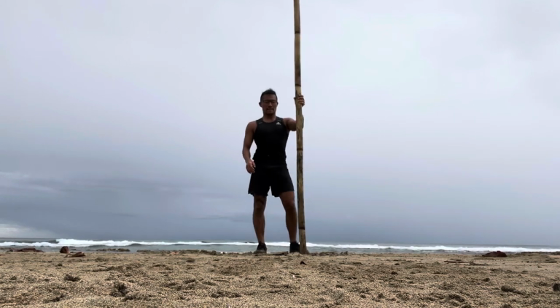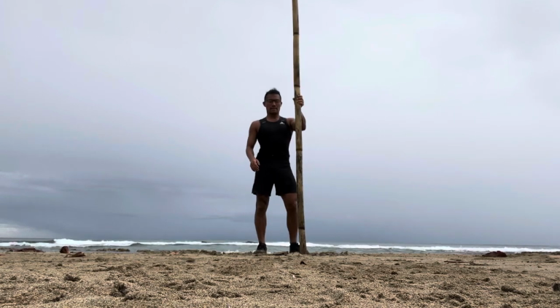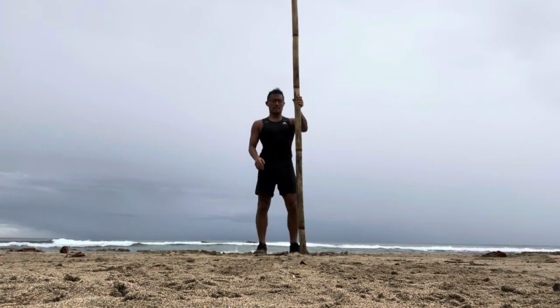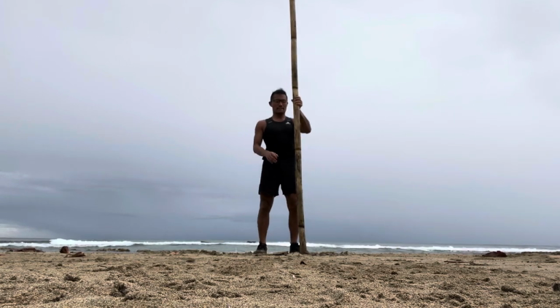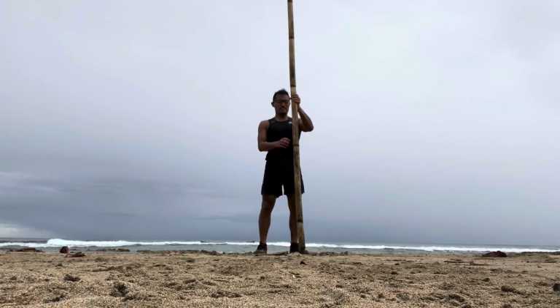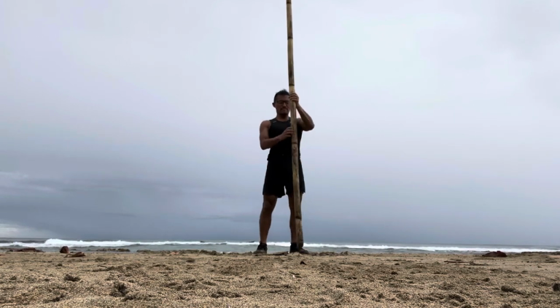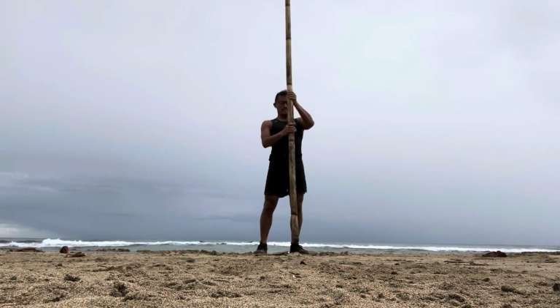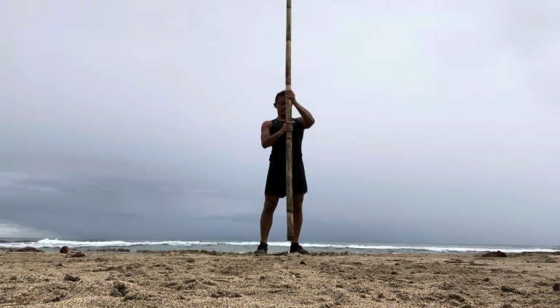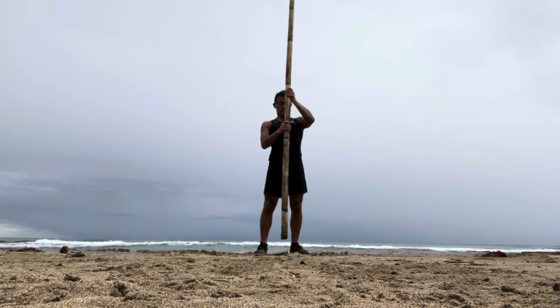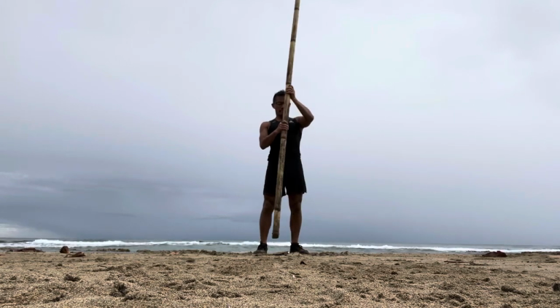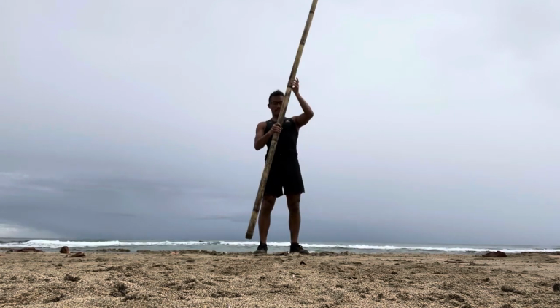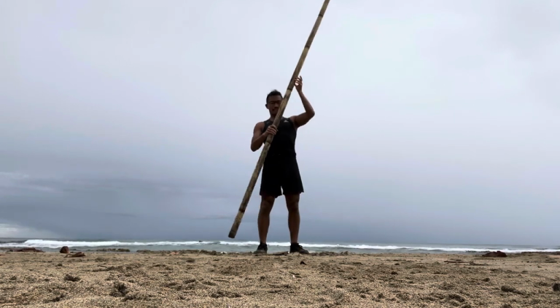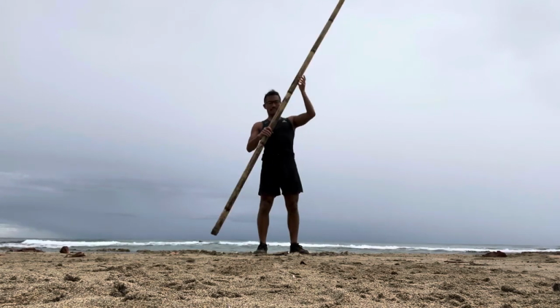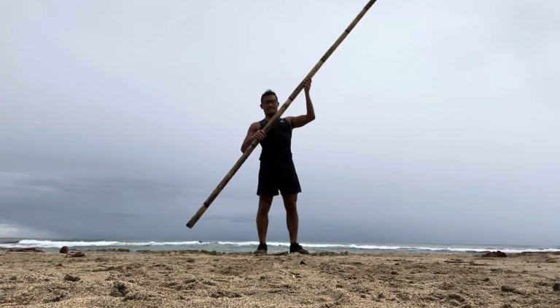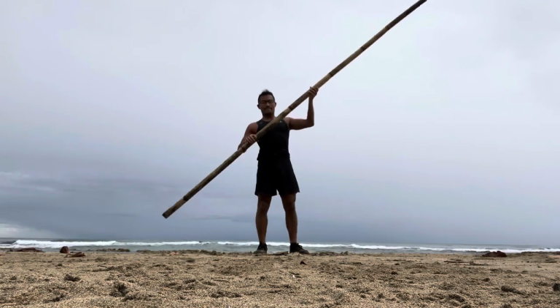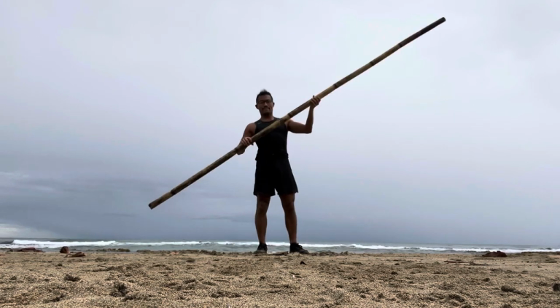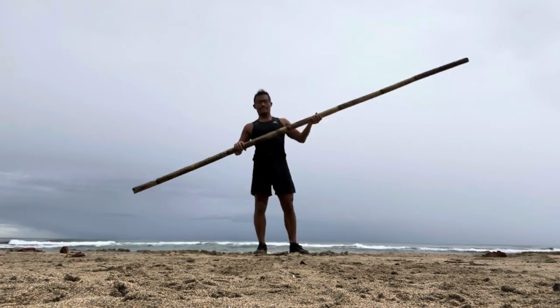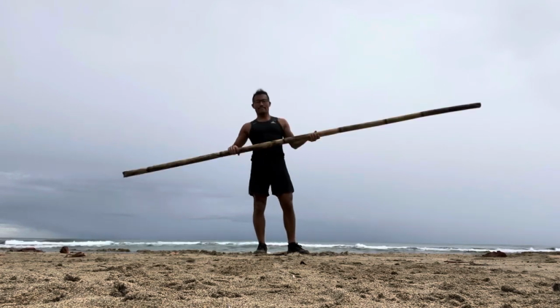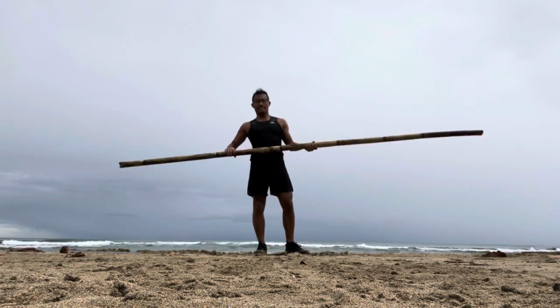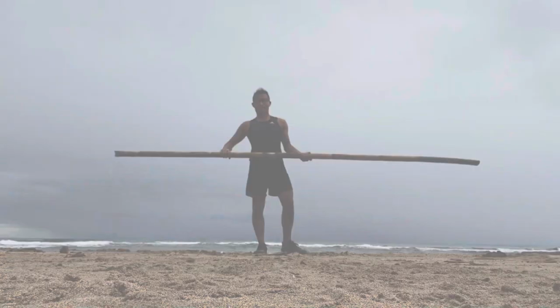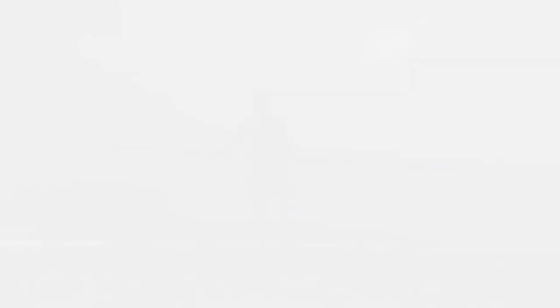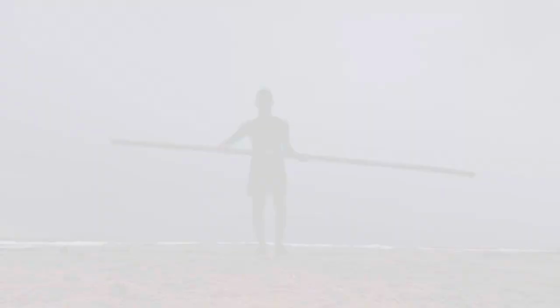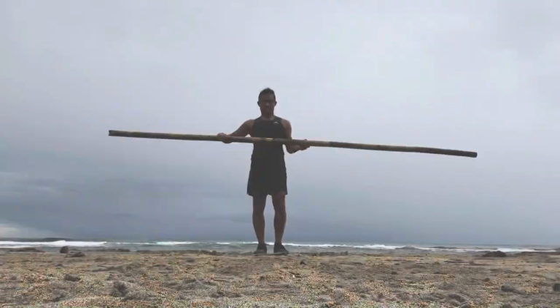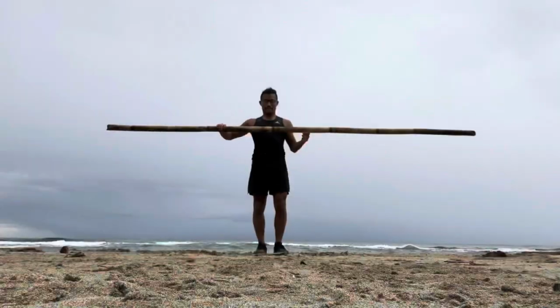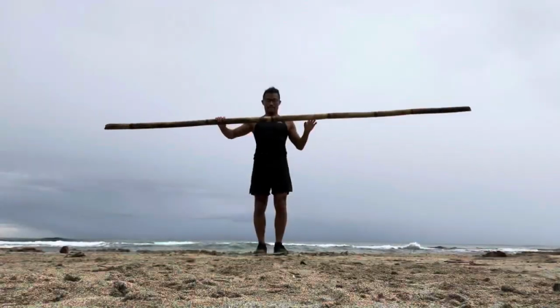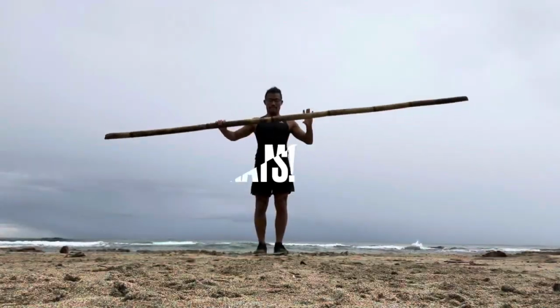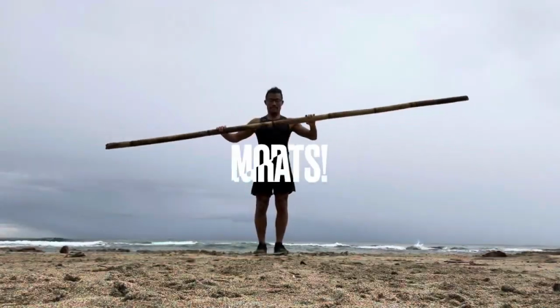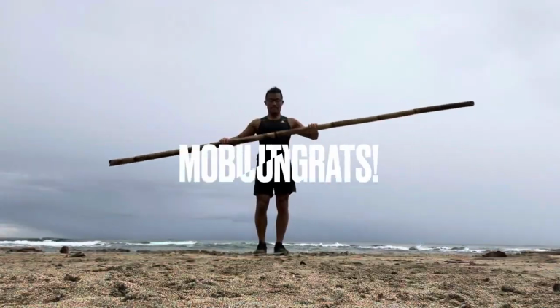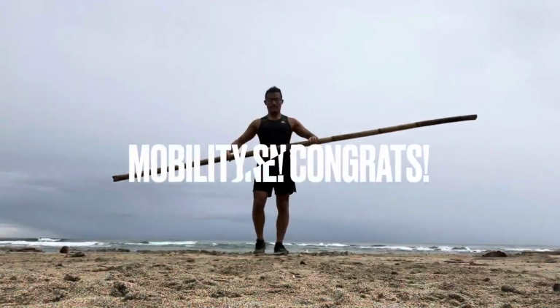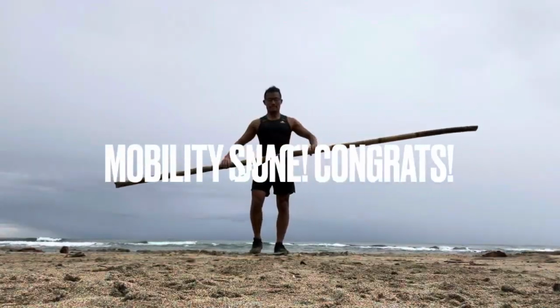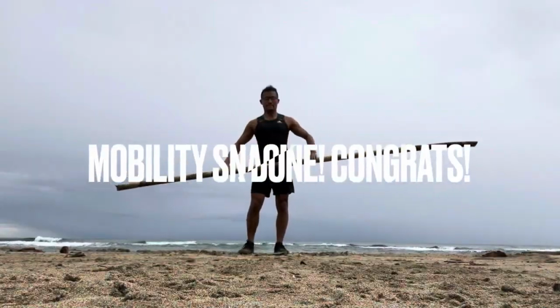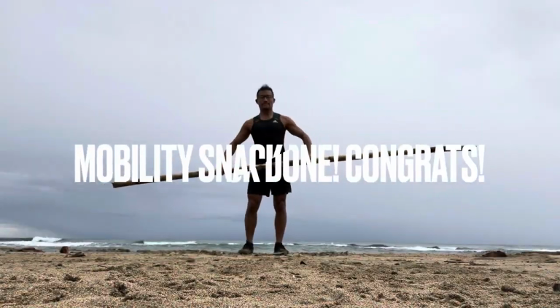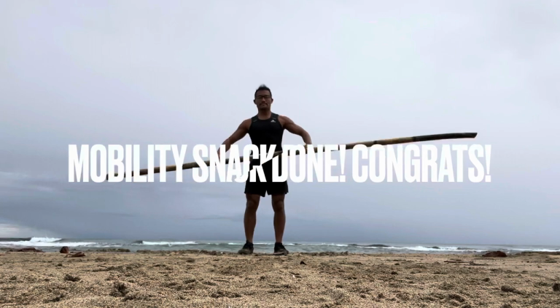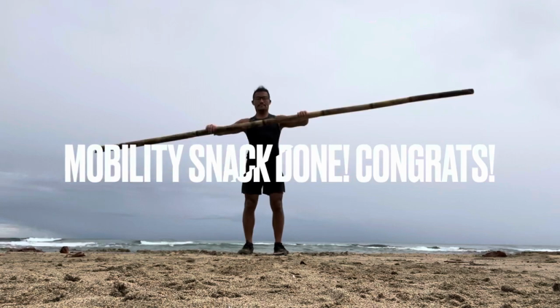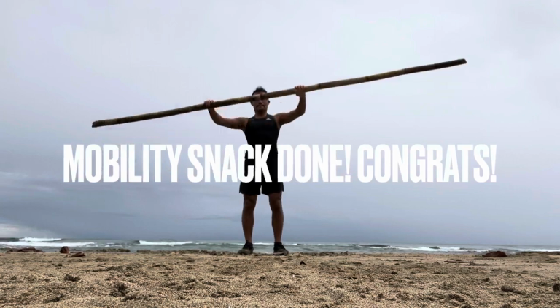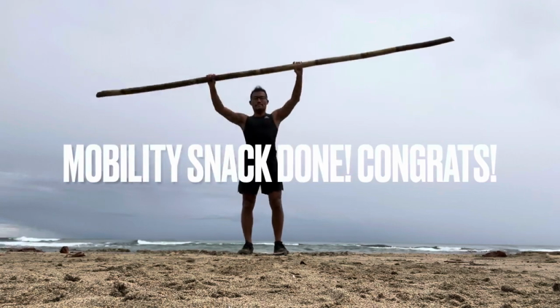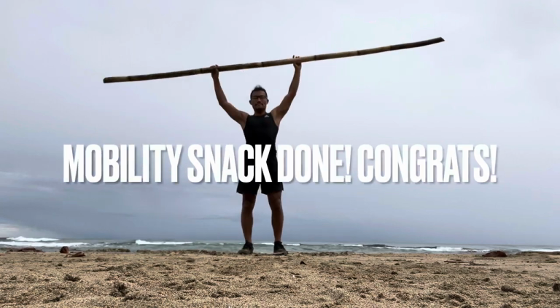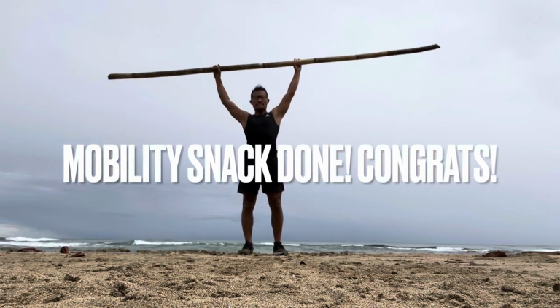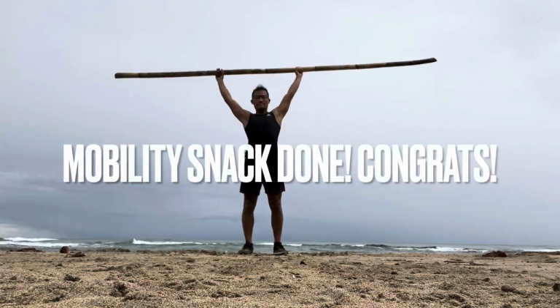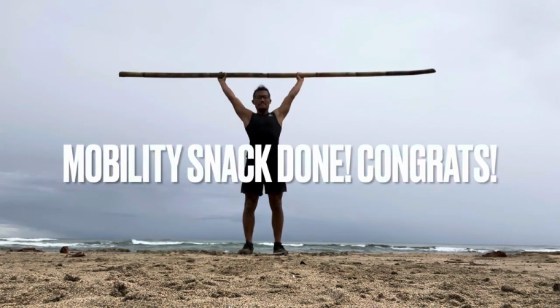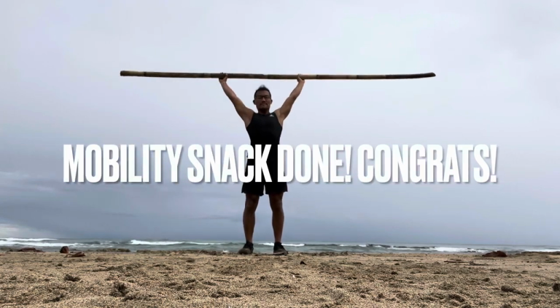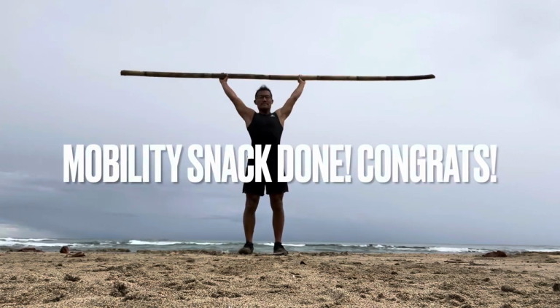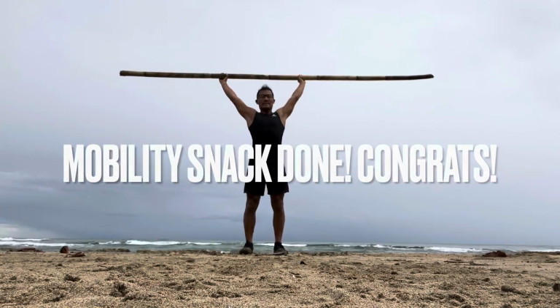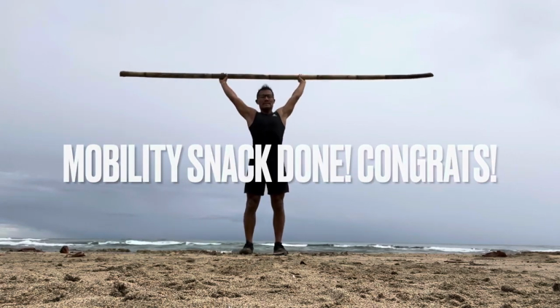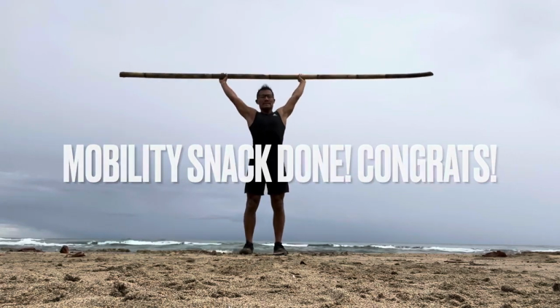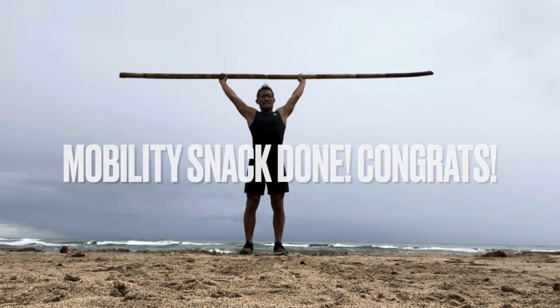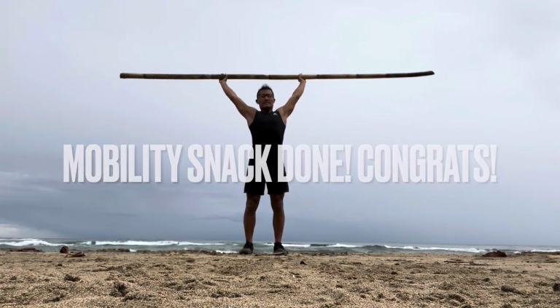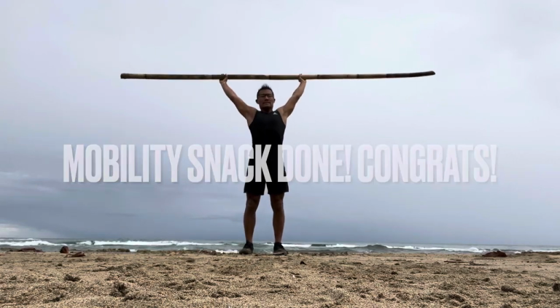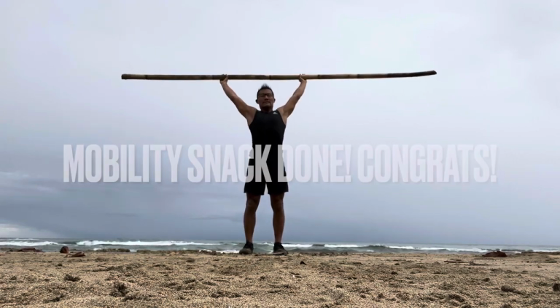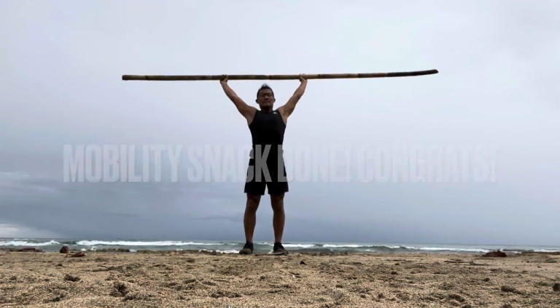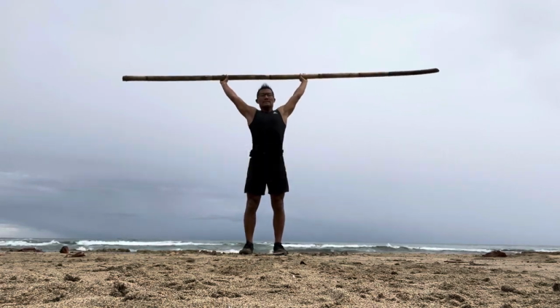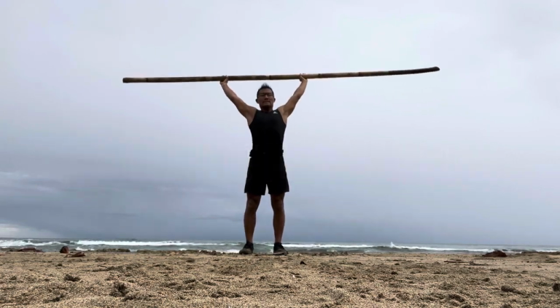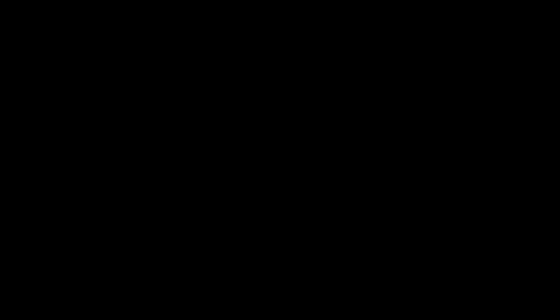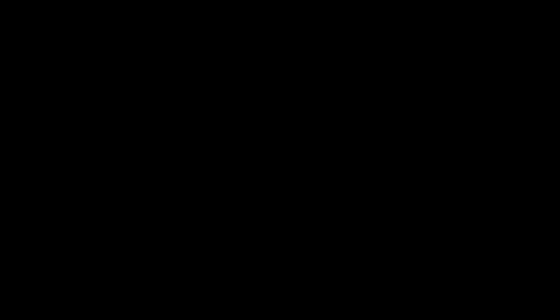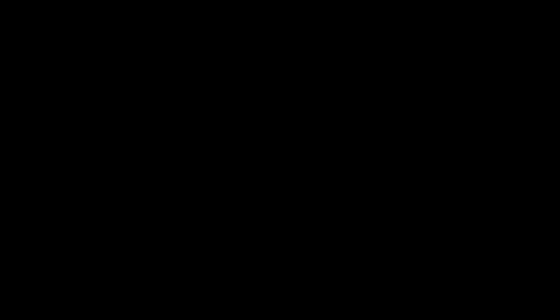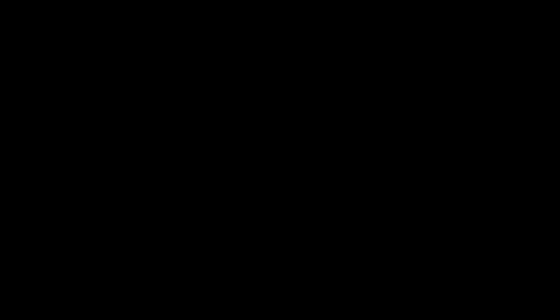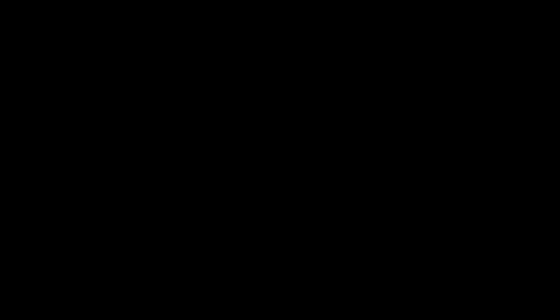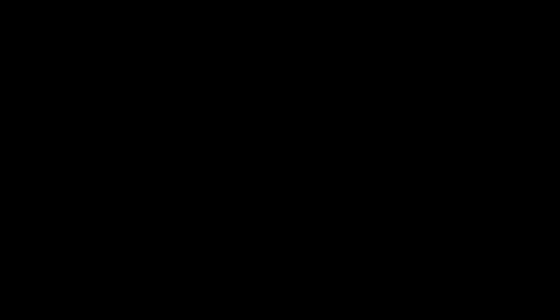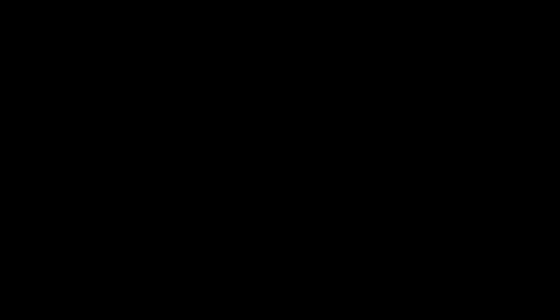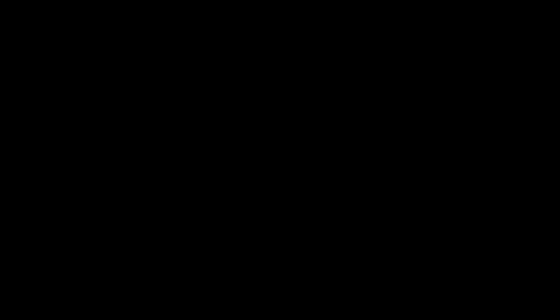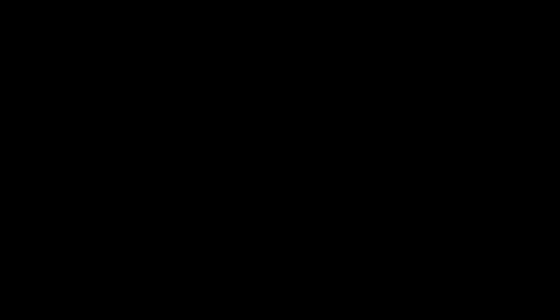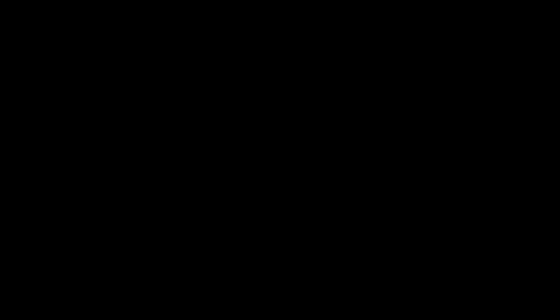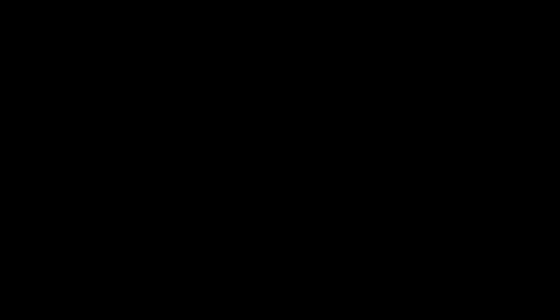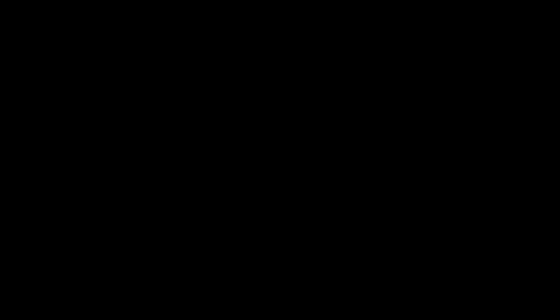And that is it my friend. Thank you so much for watching. Enjoy the rest of your day.